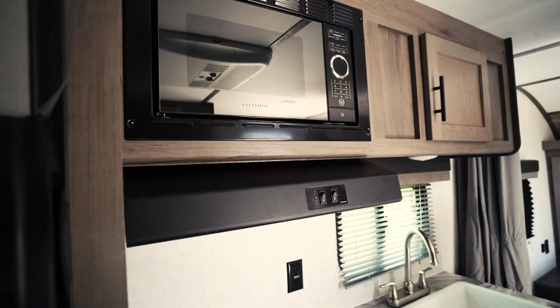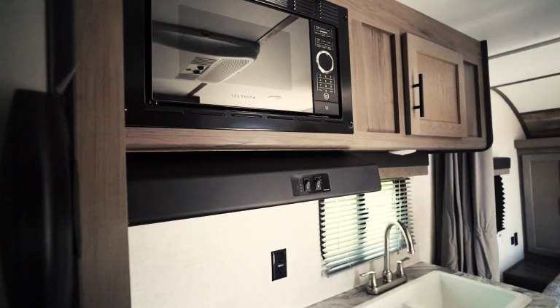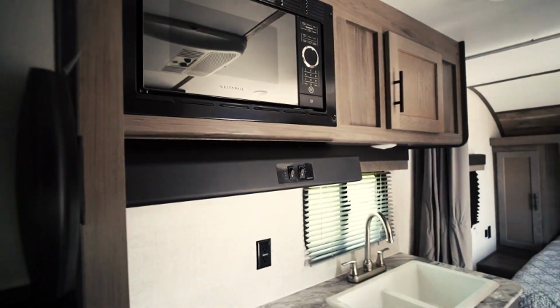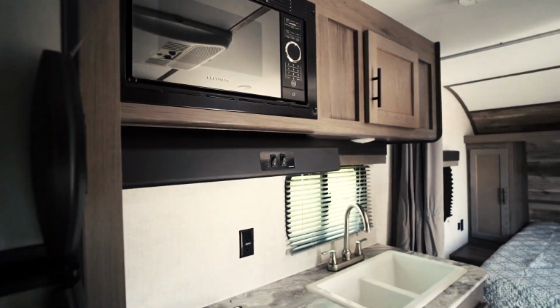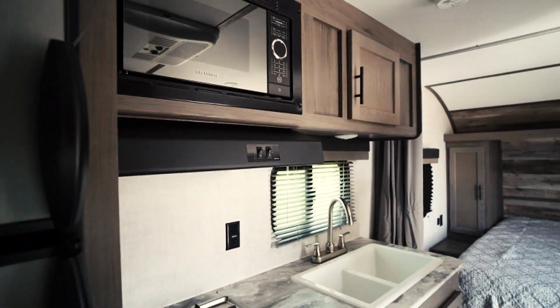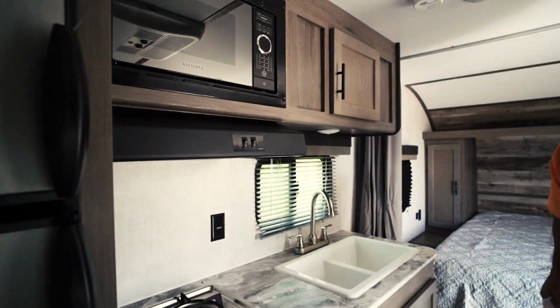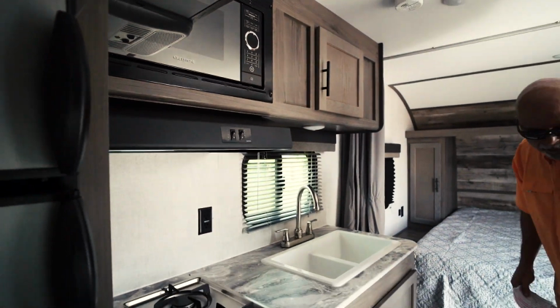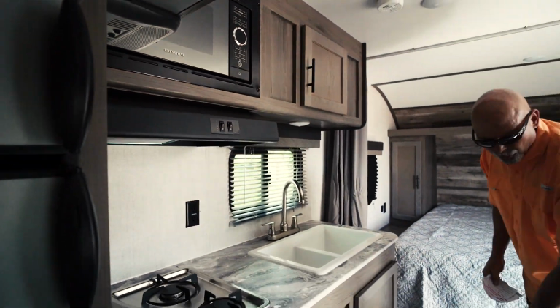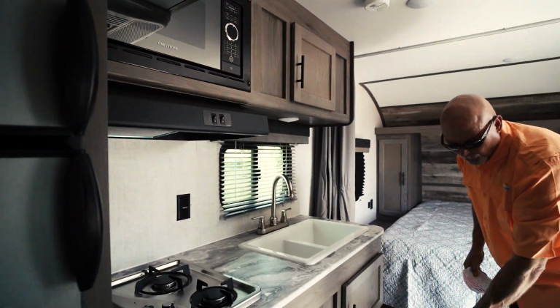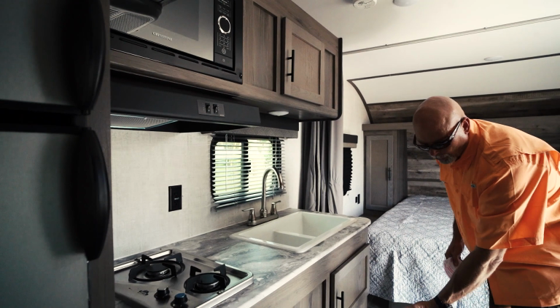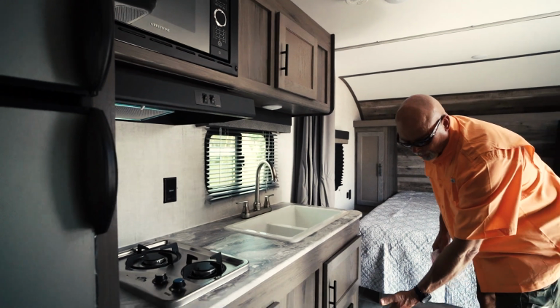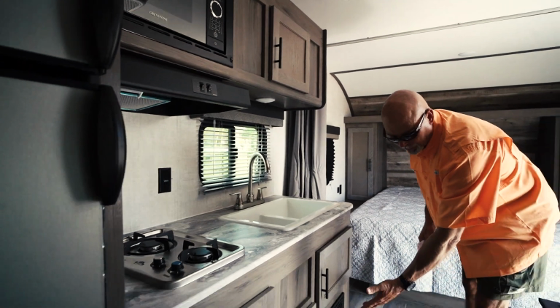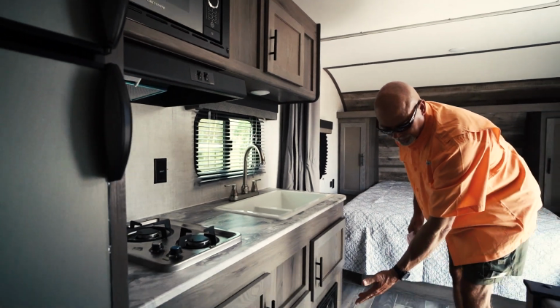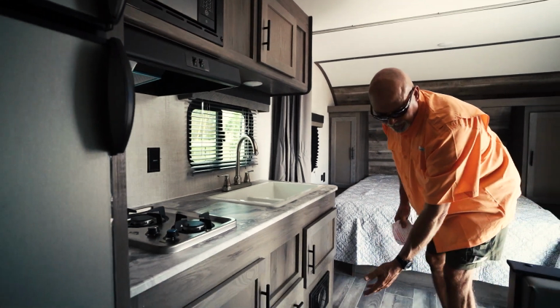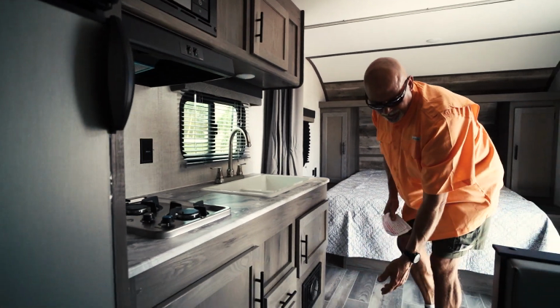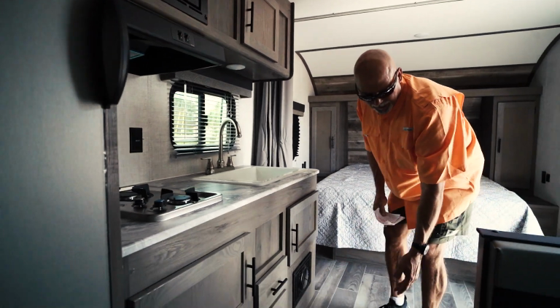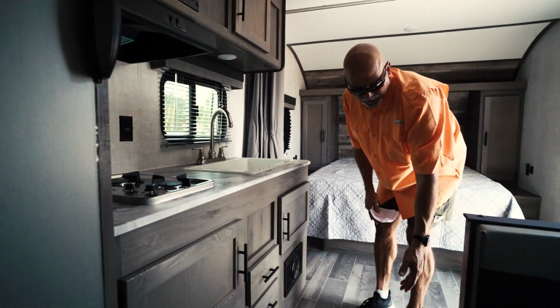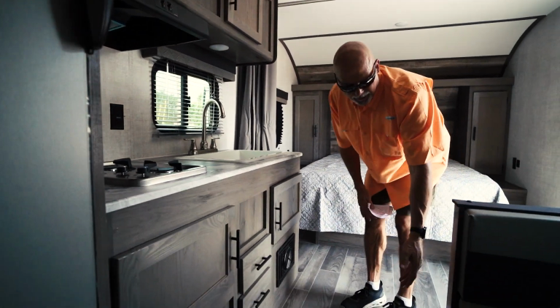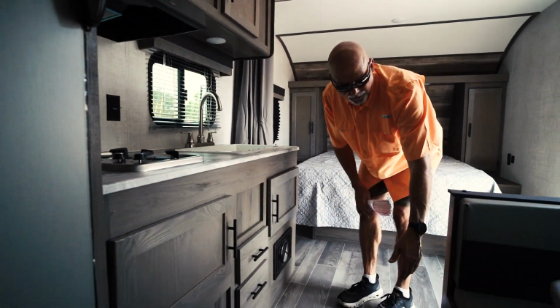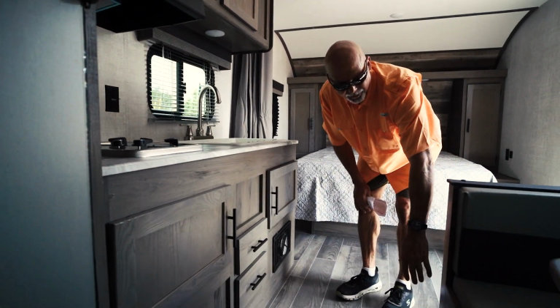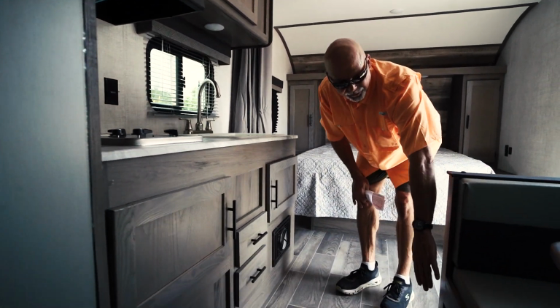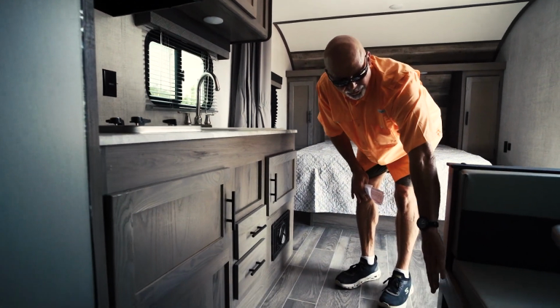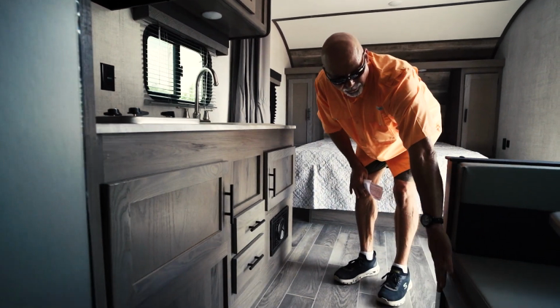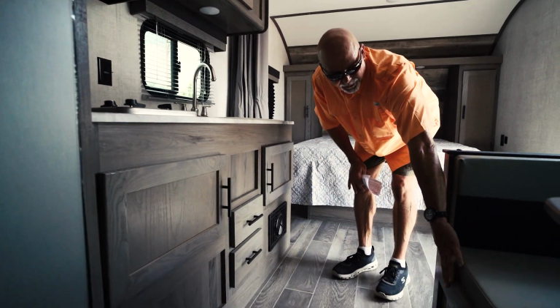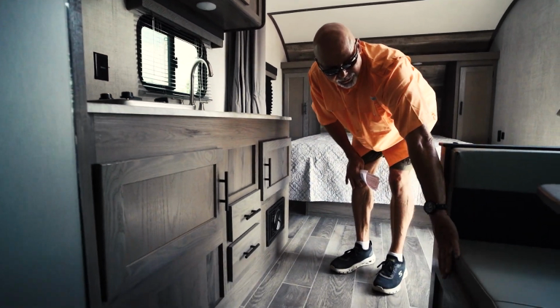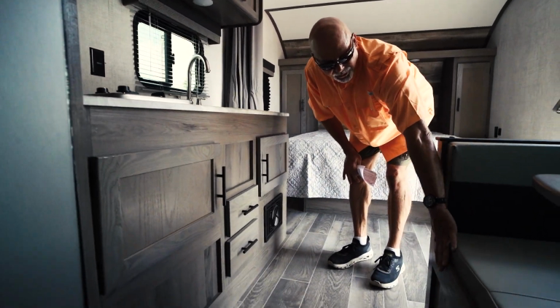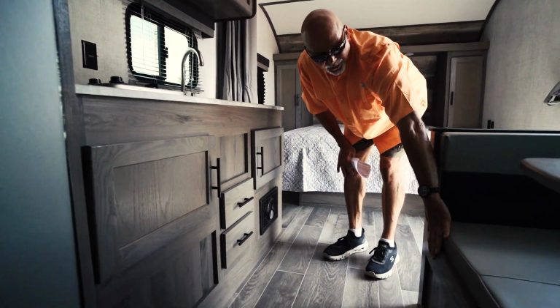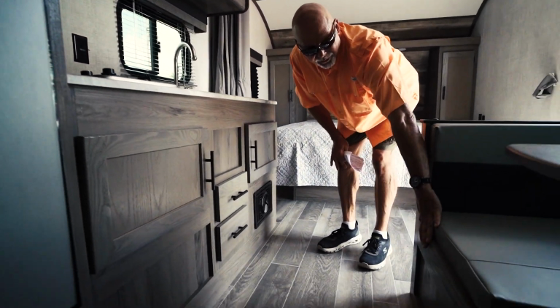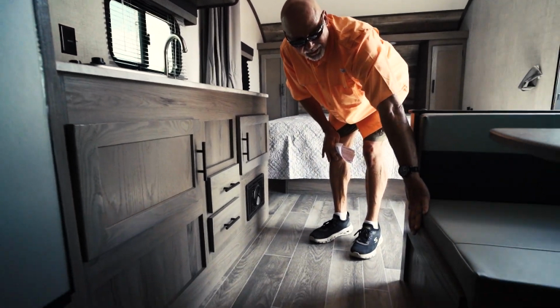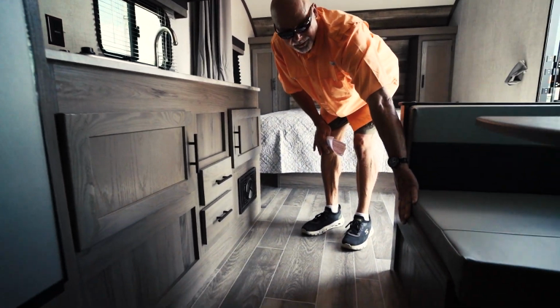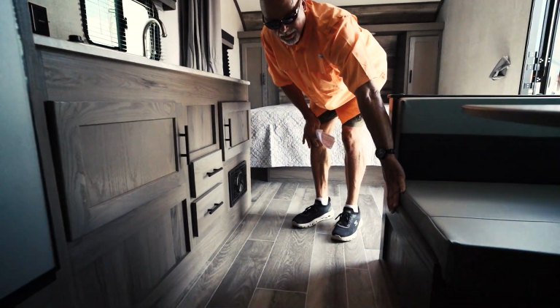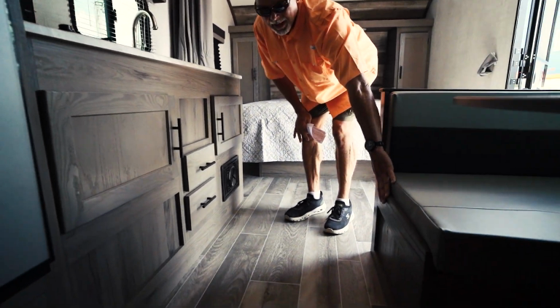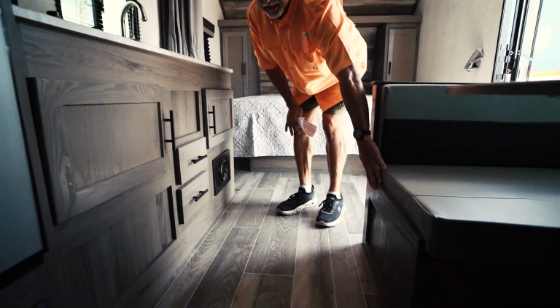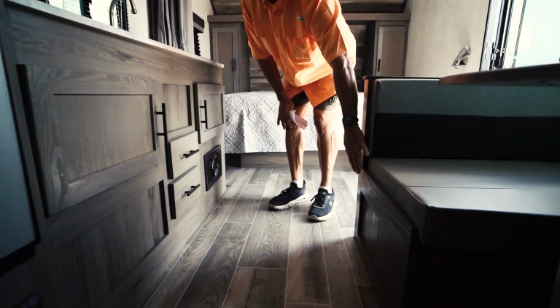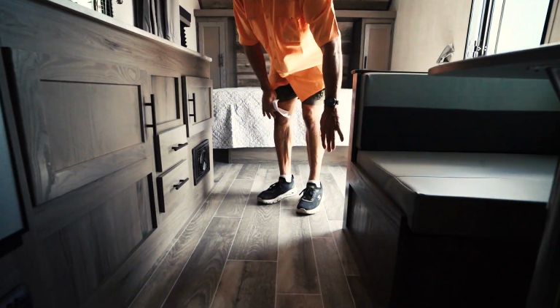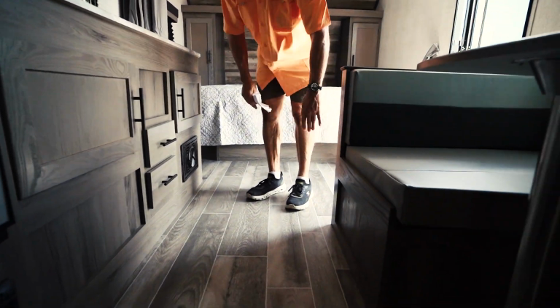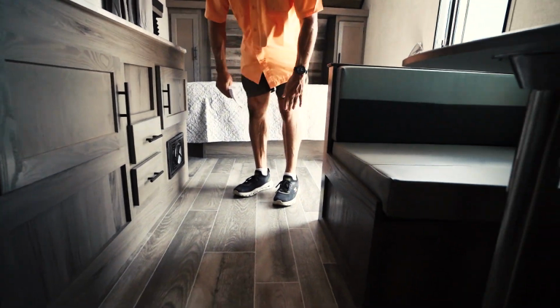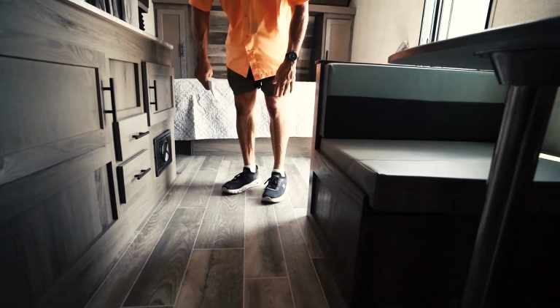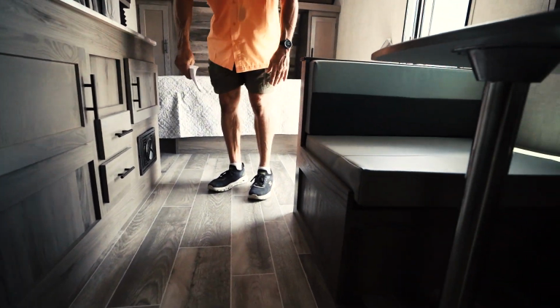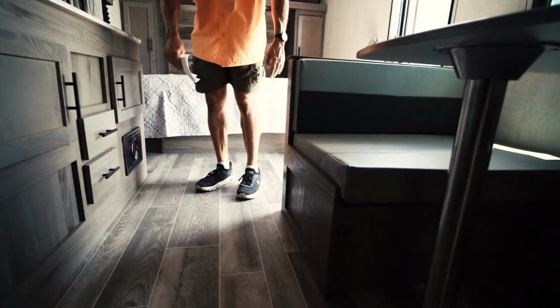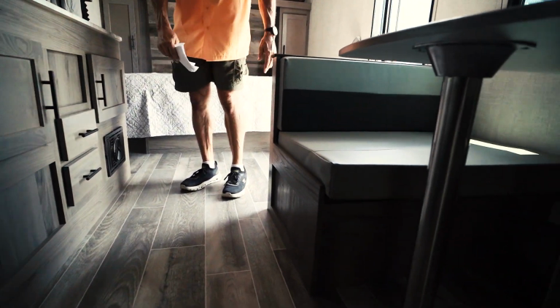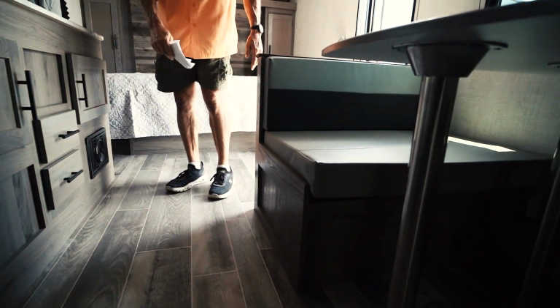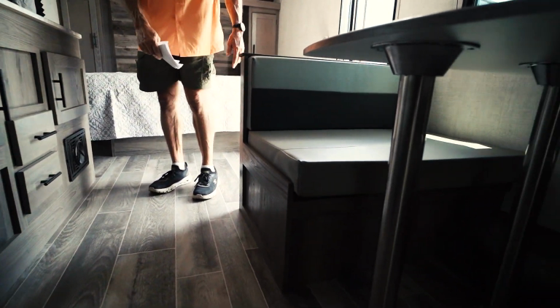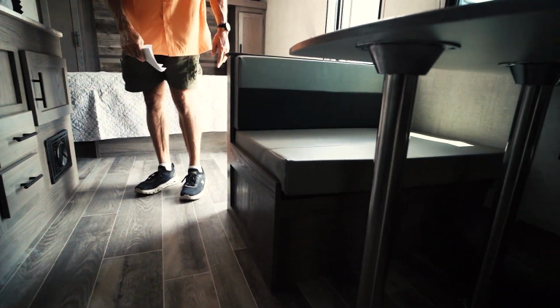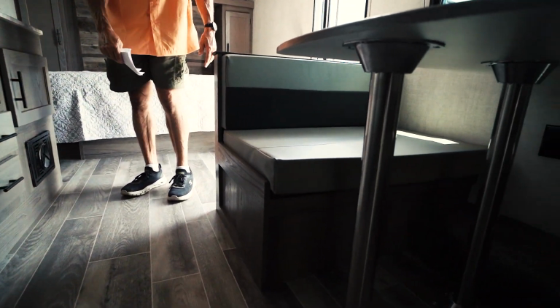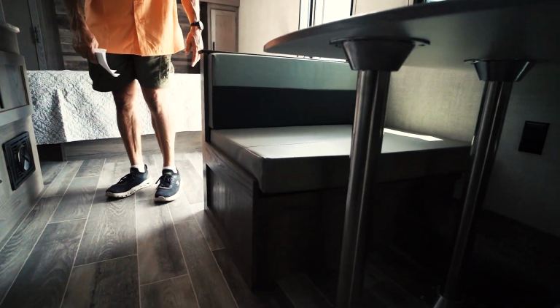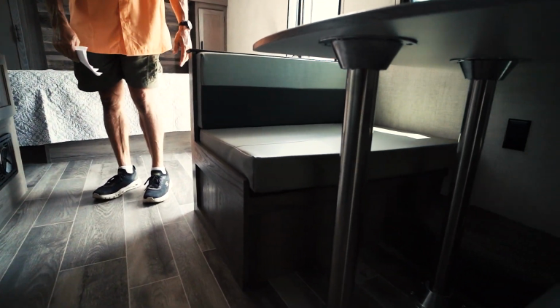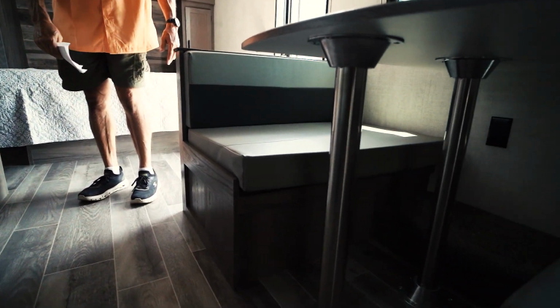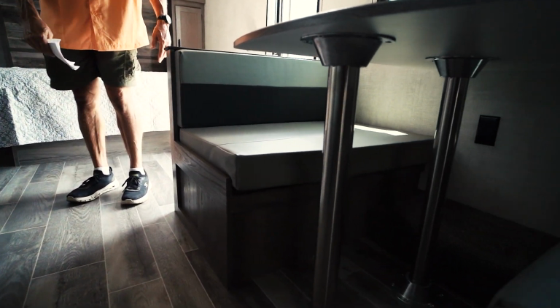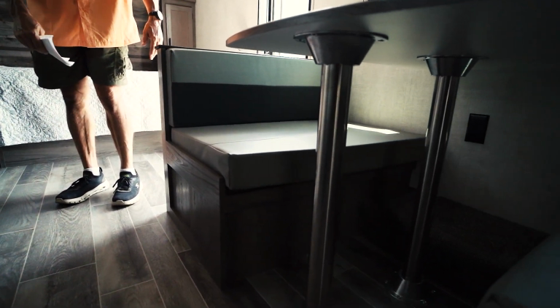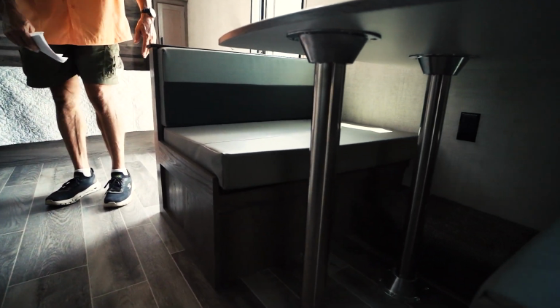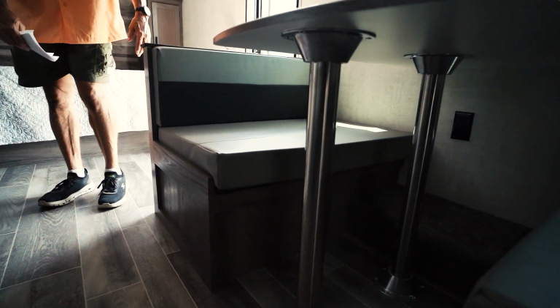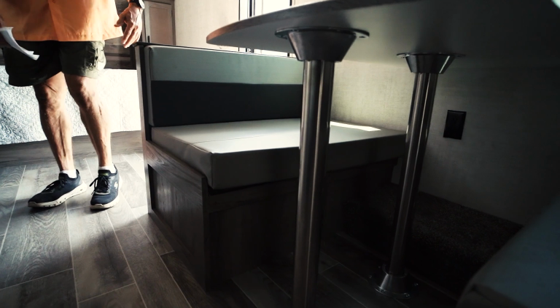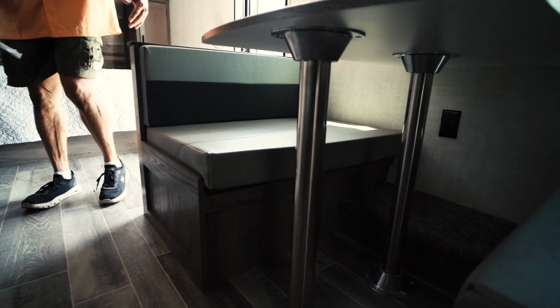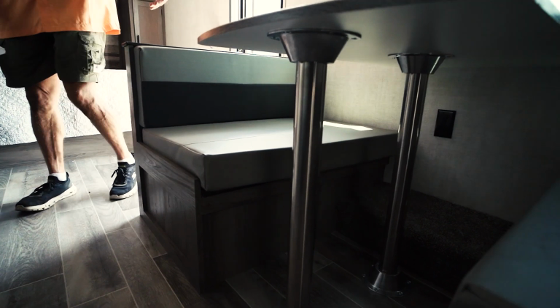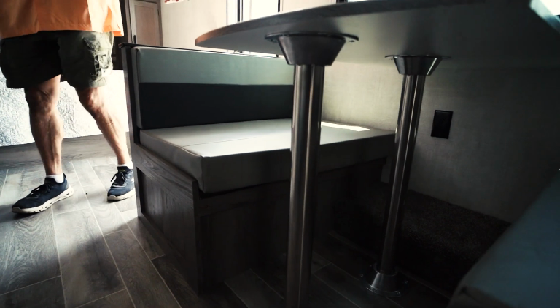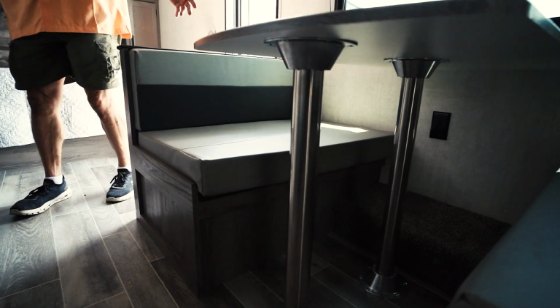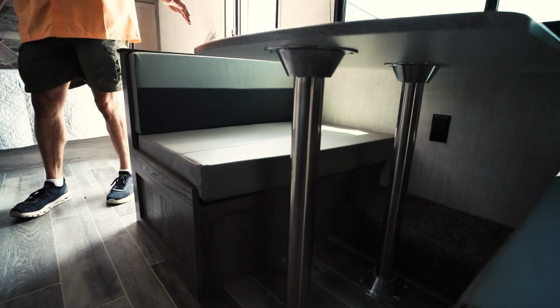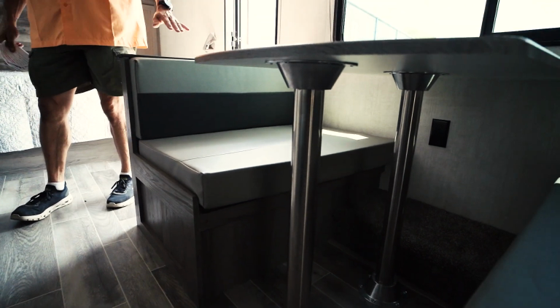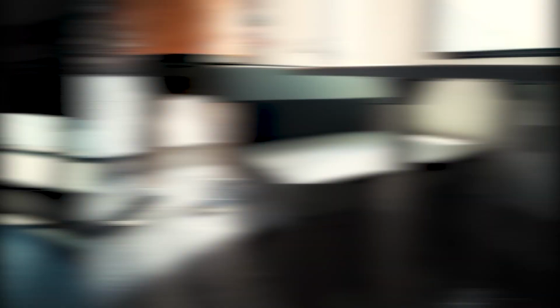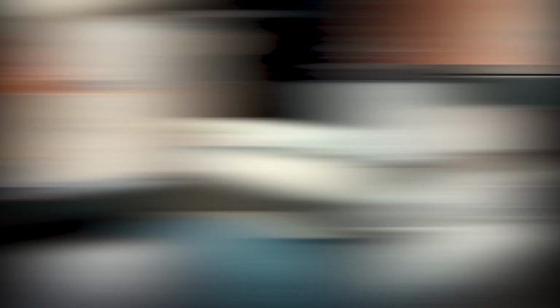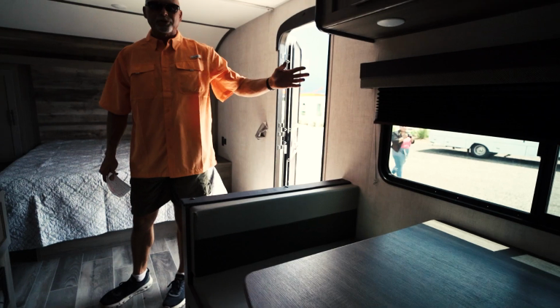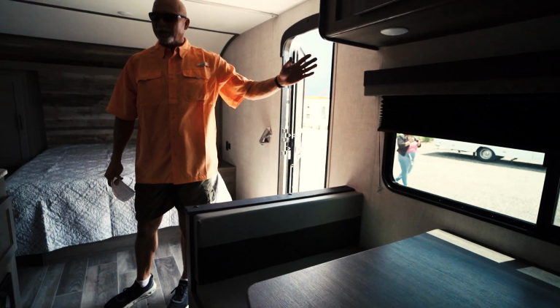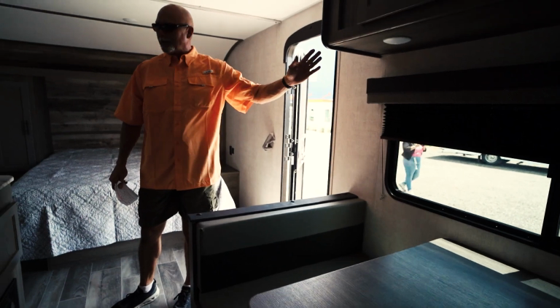There's cabinetry and drawers, storage underneath the dinette seat area, and as you saw a moment ago, there's storage above as well.